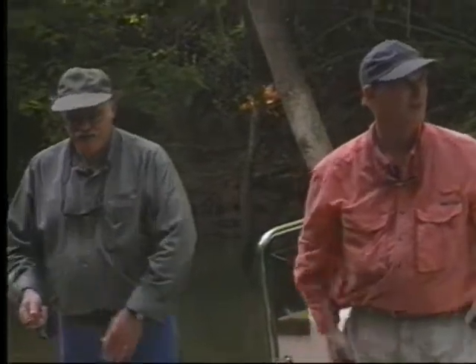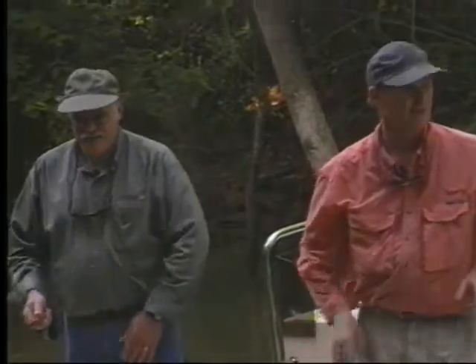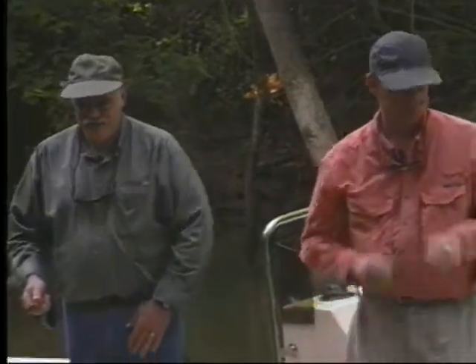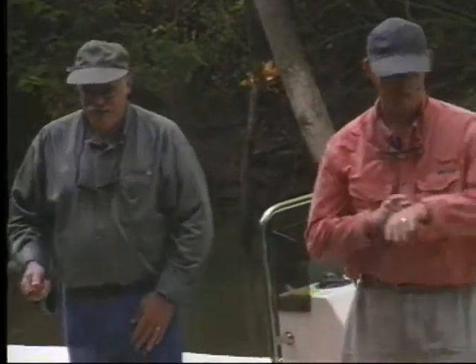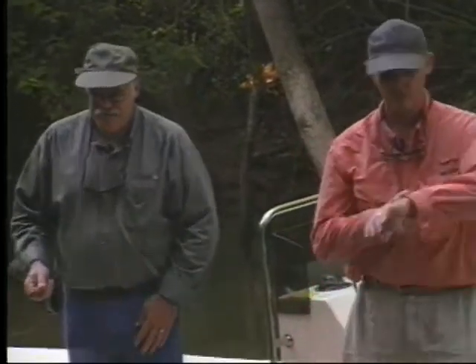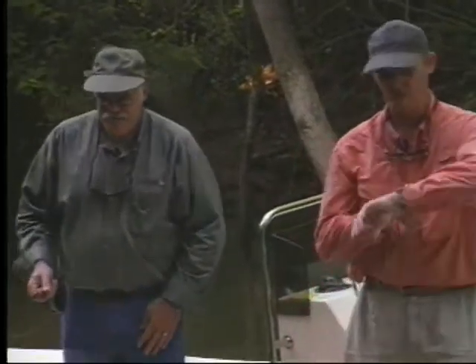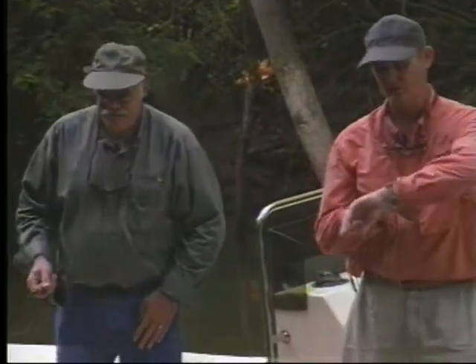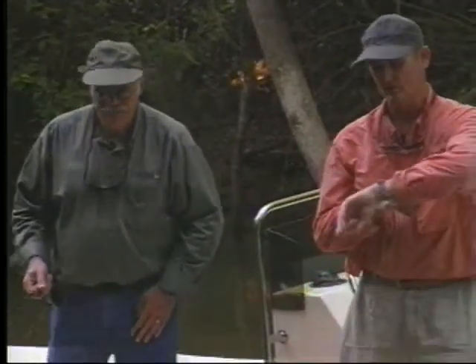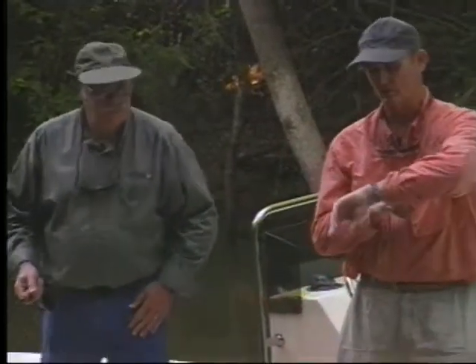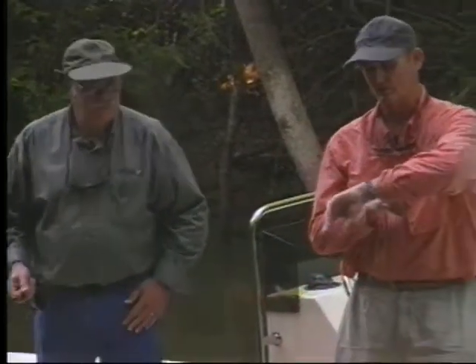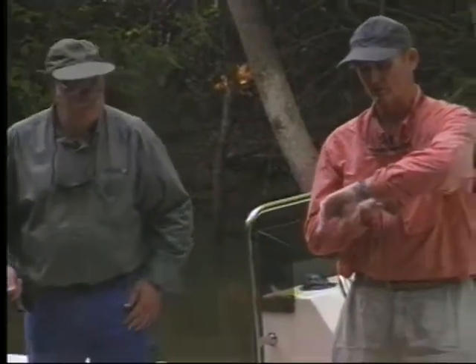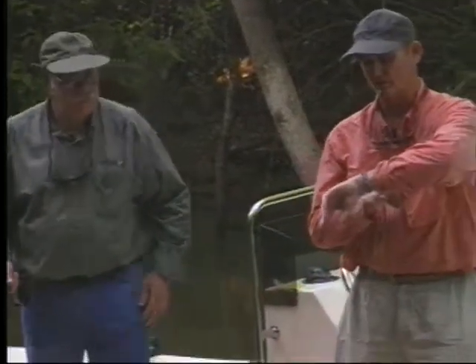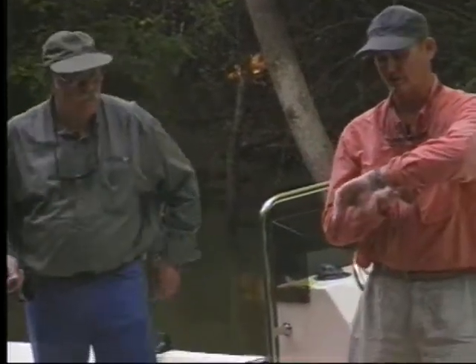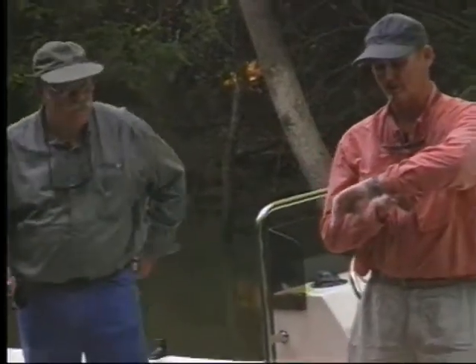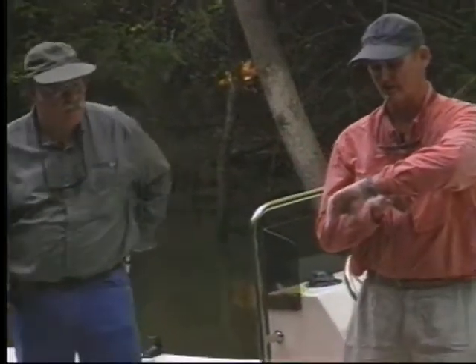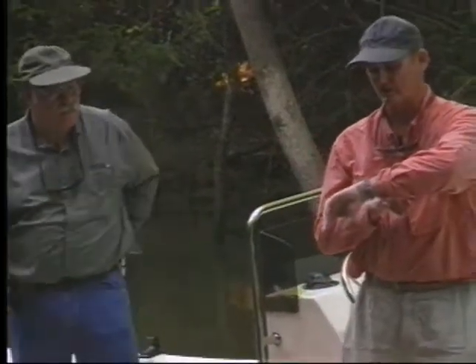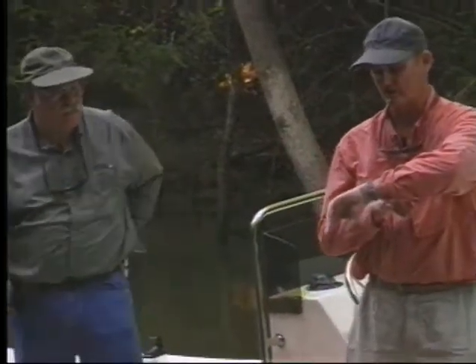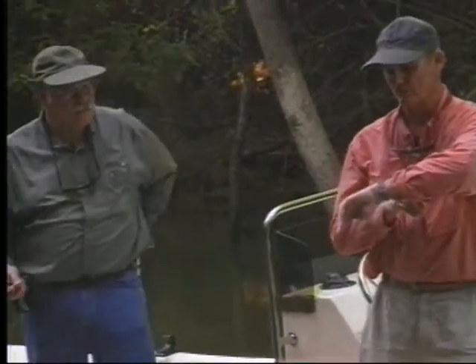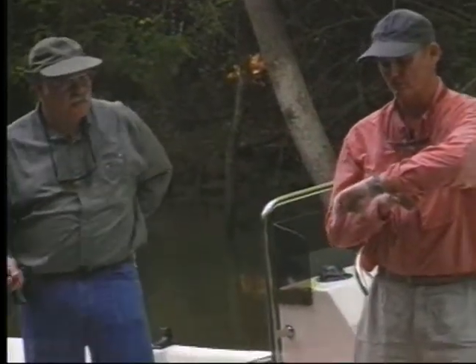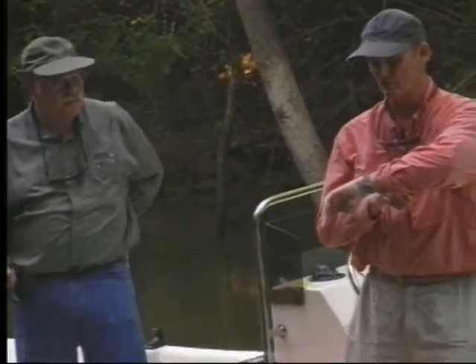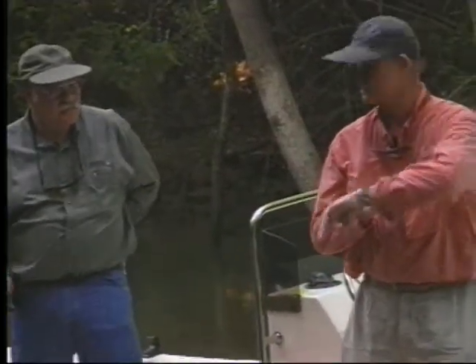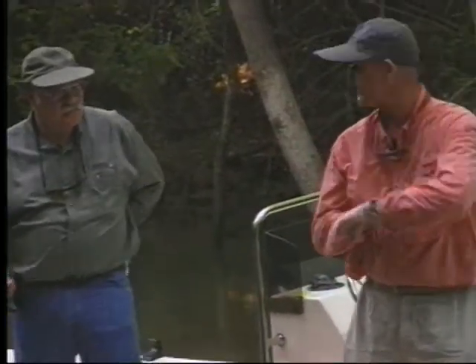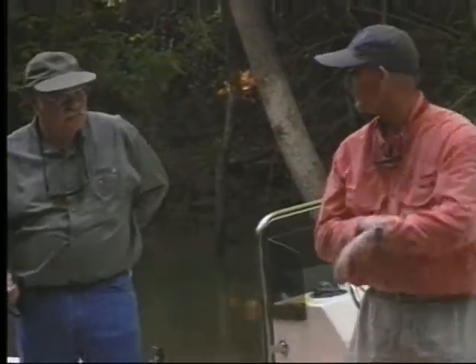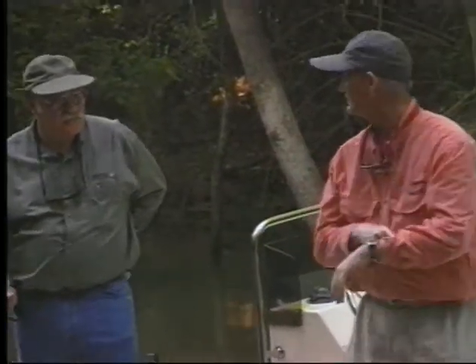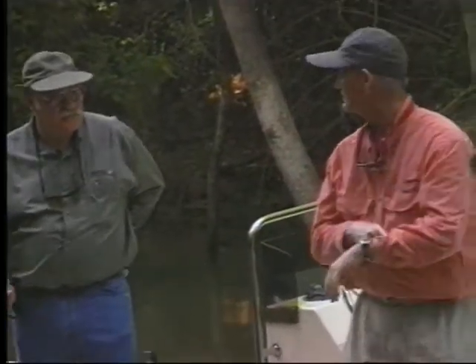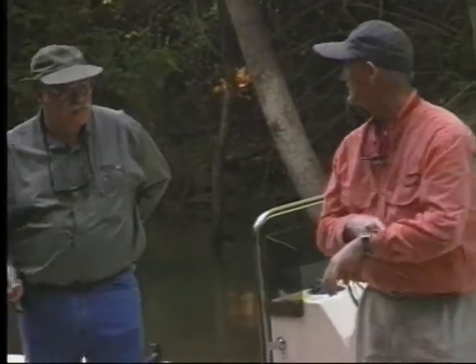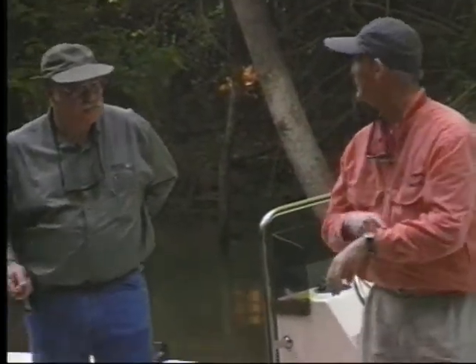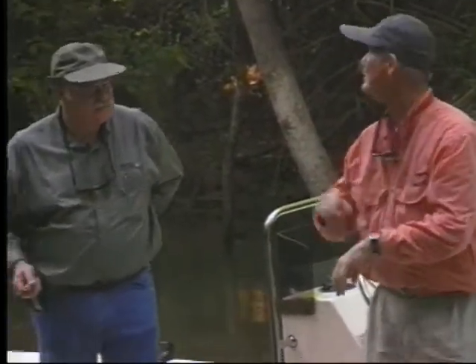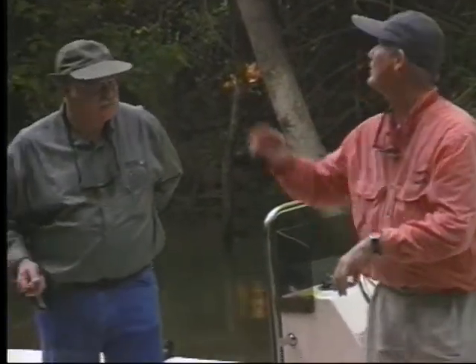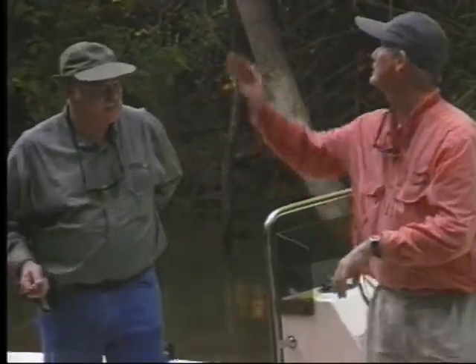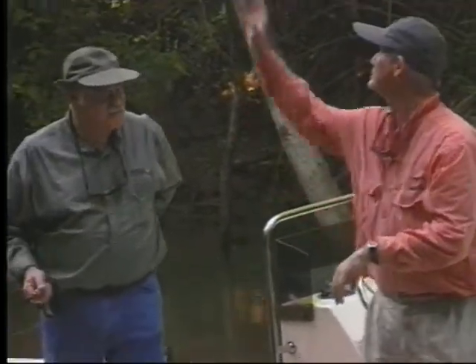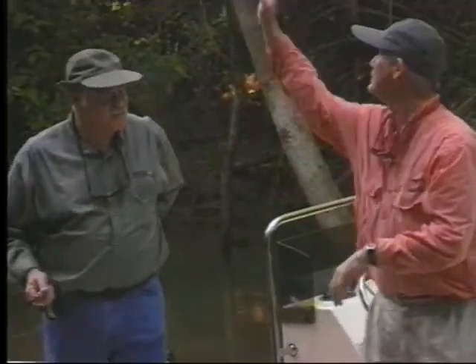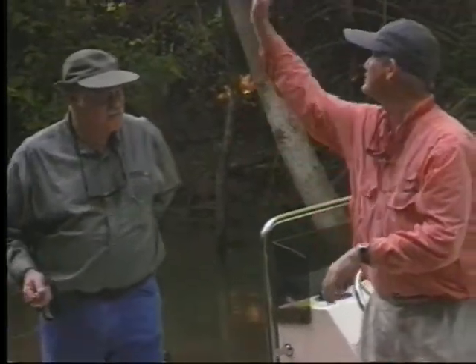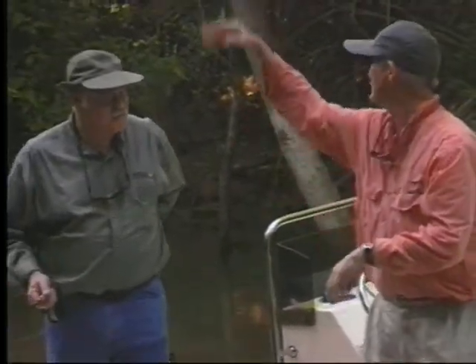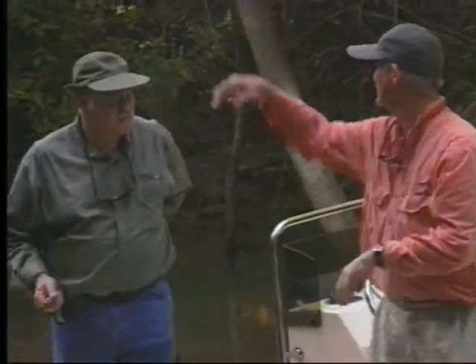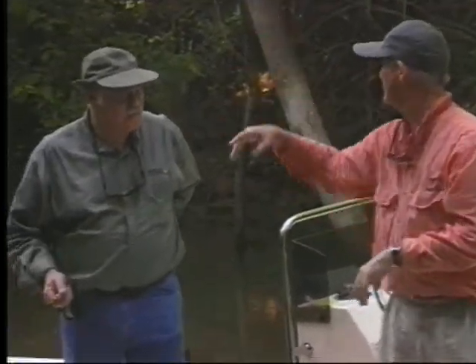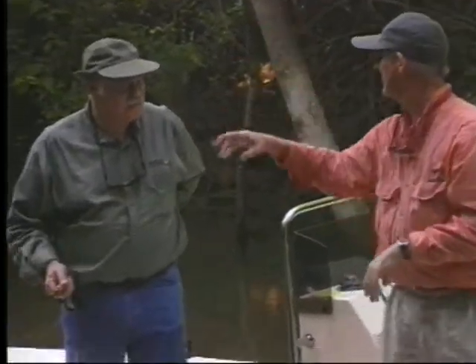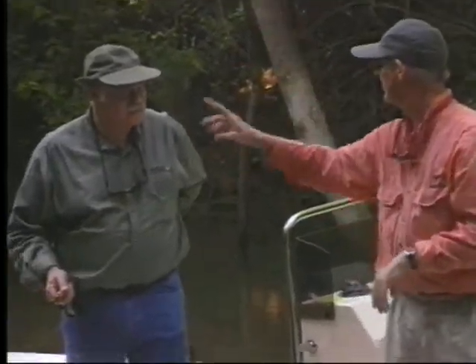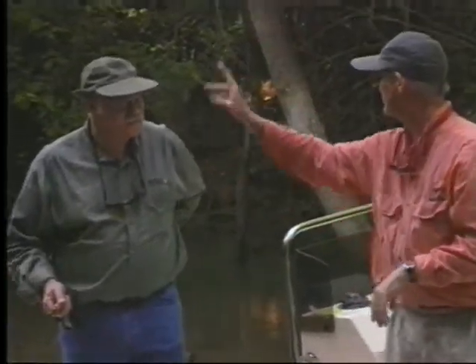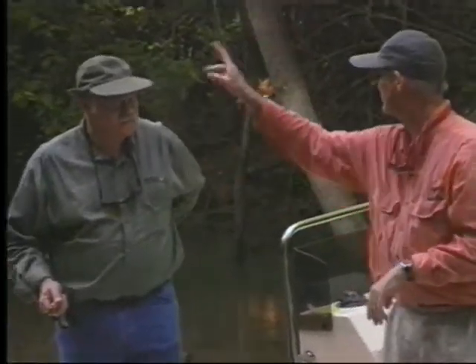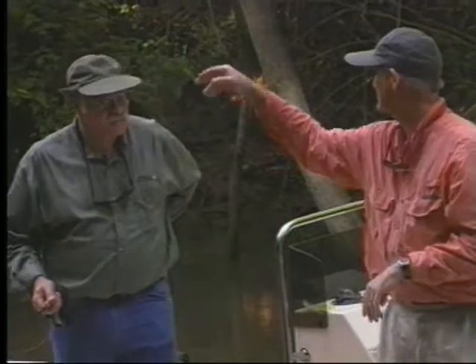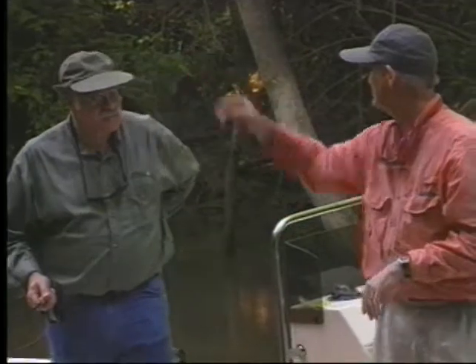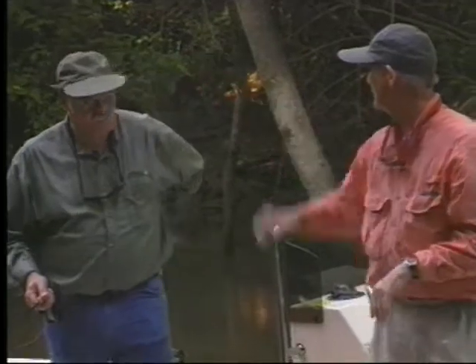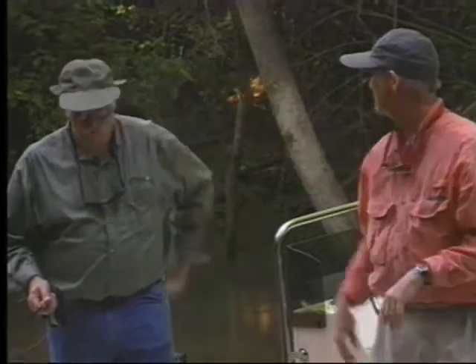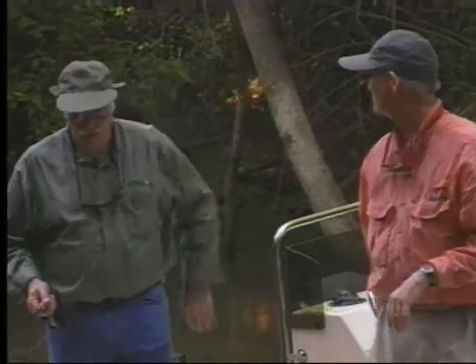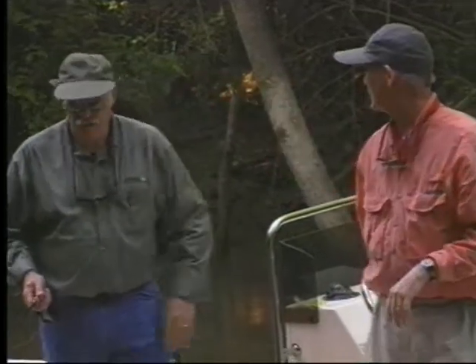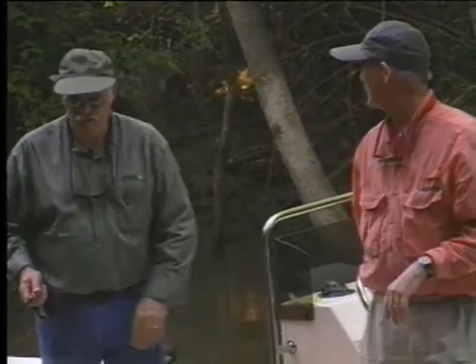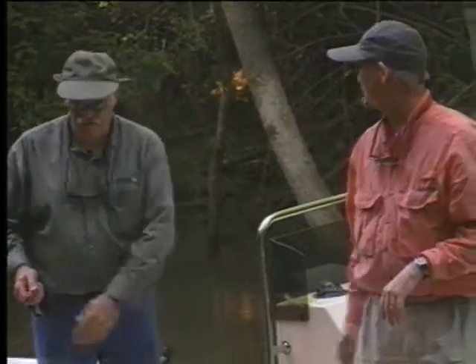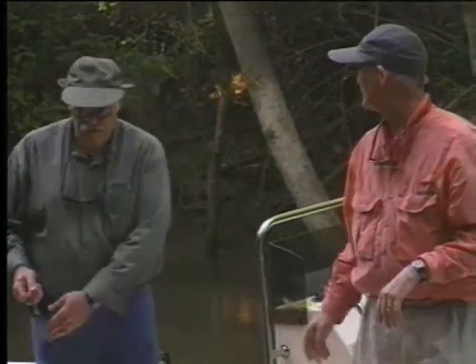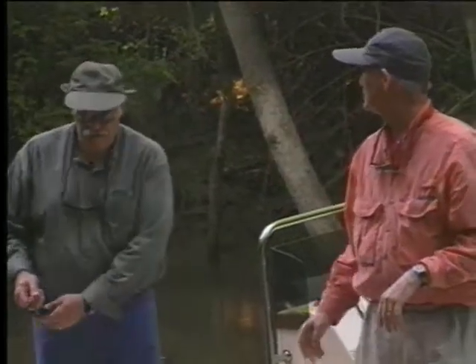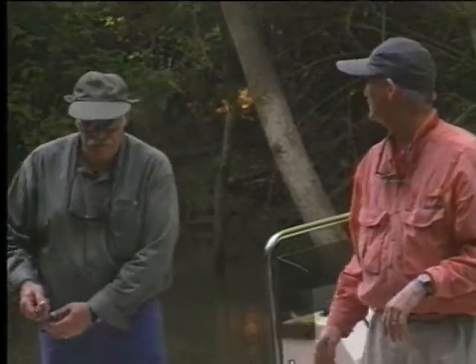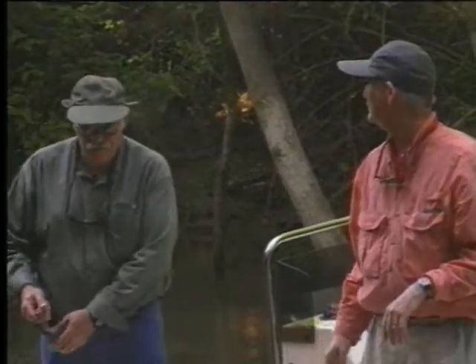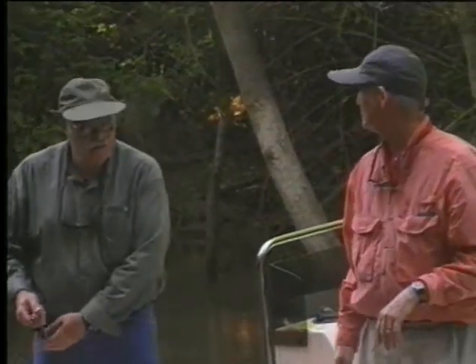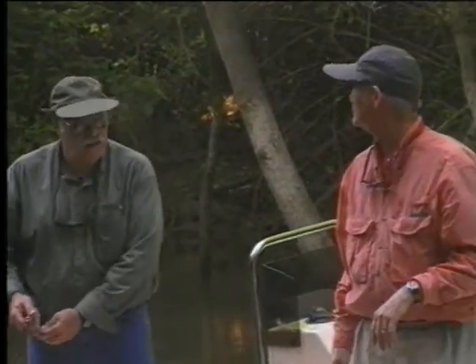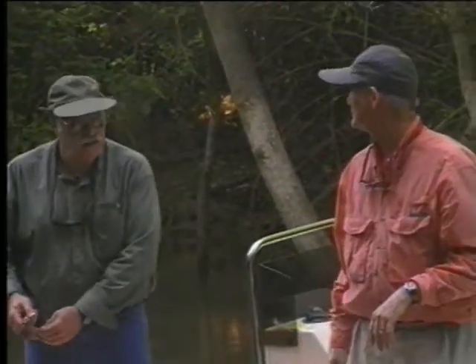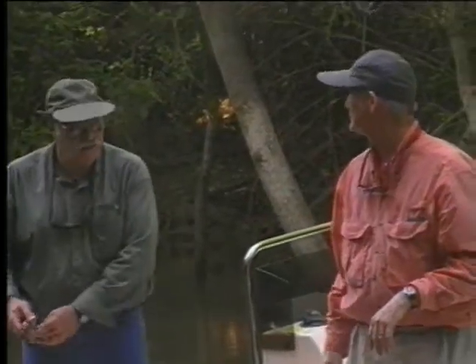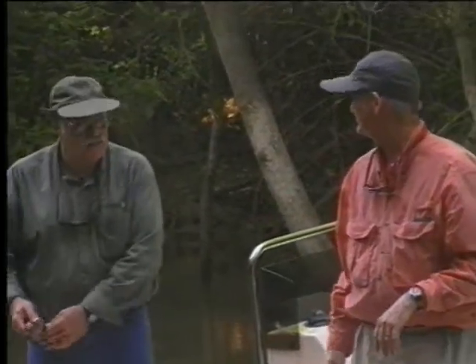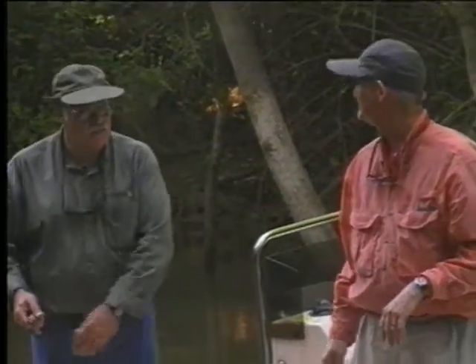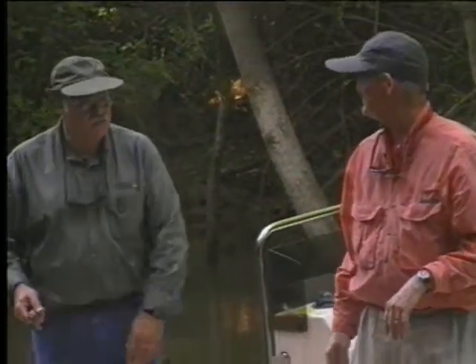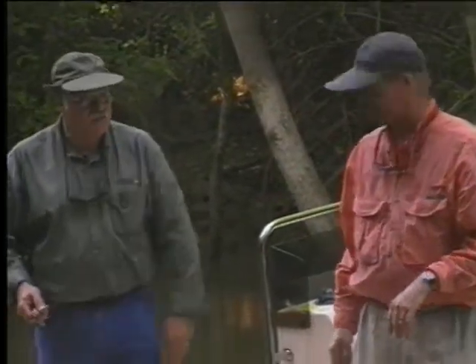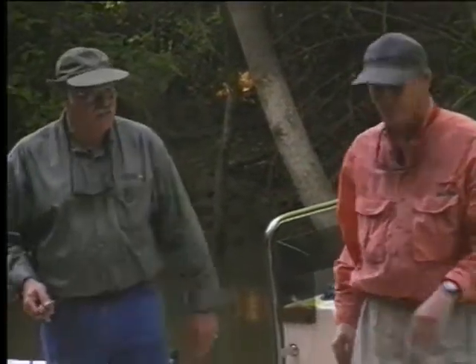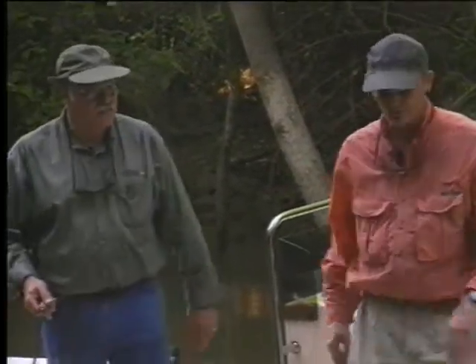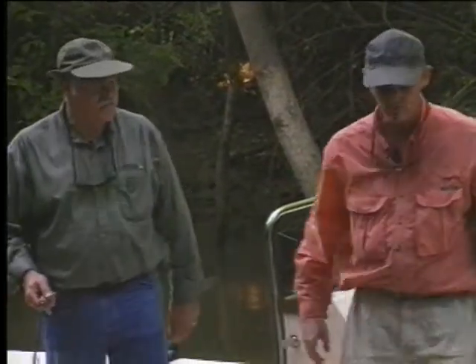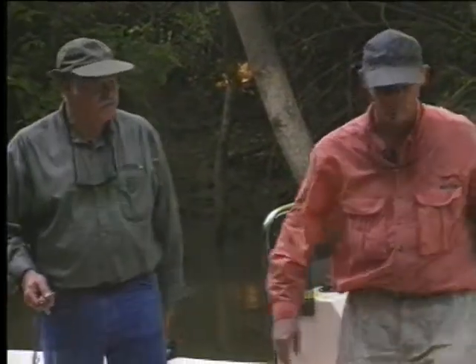In a little while we ought to get back on the river — it's getting later, the sun's getting long. We'll go back and try to catch those big fish on the surface.